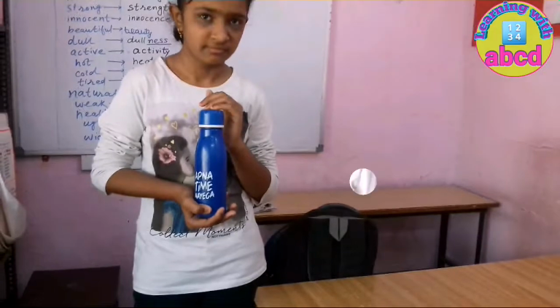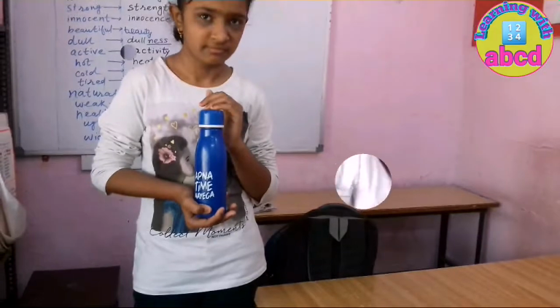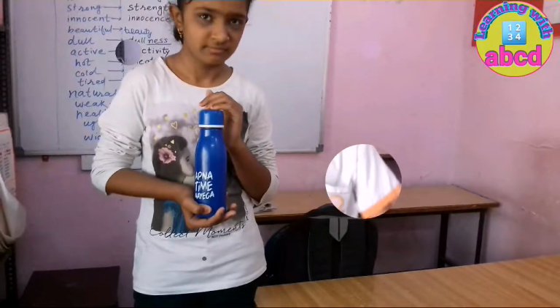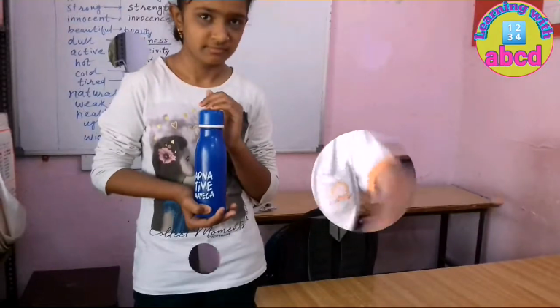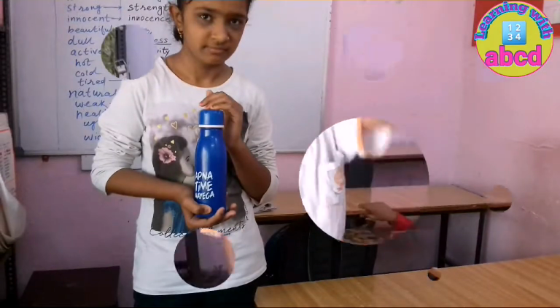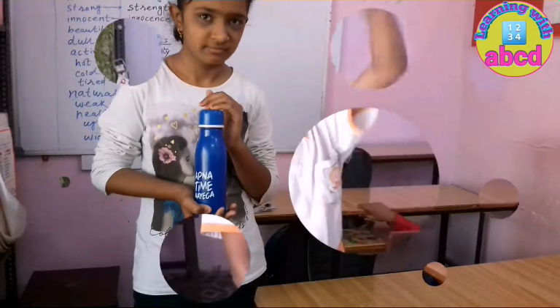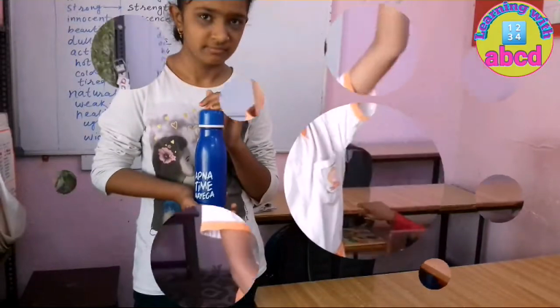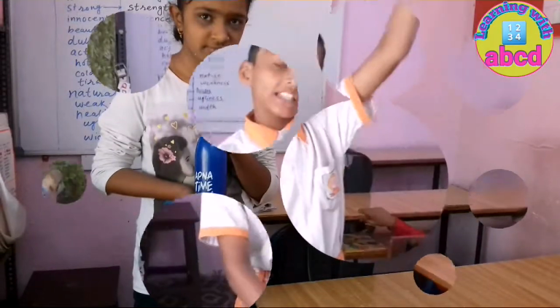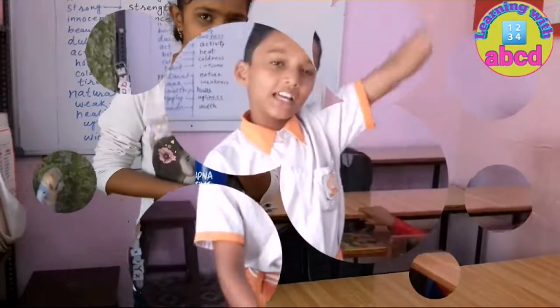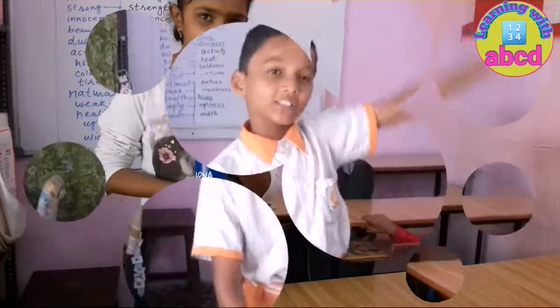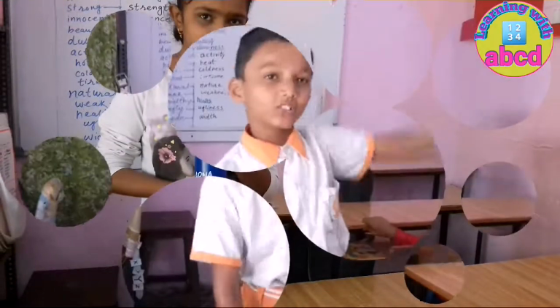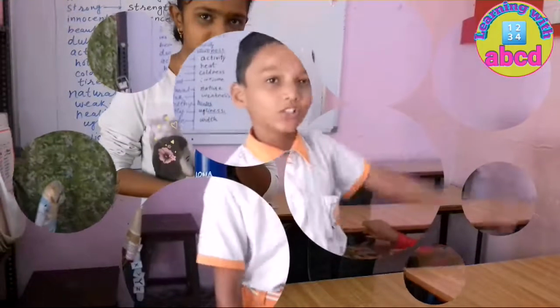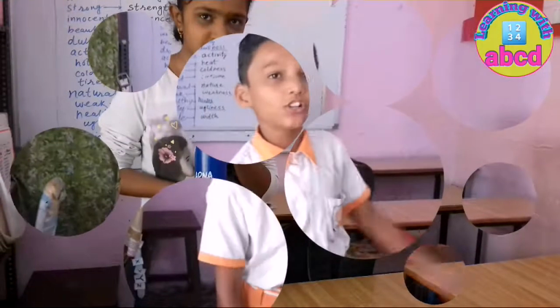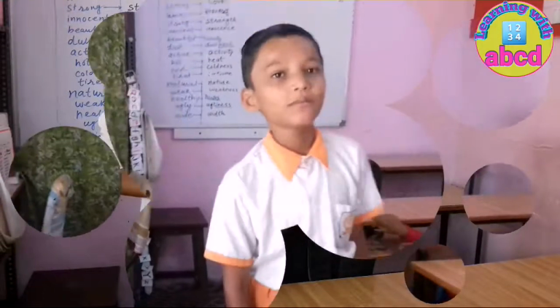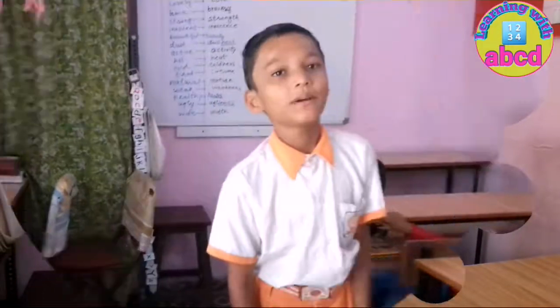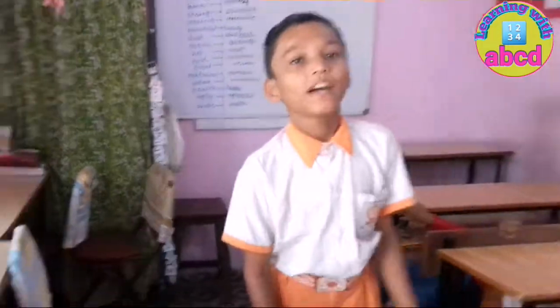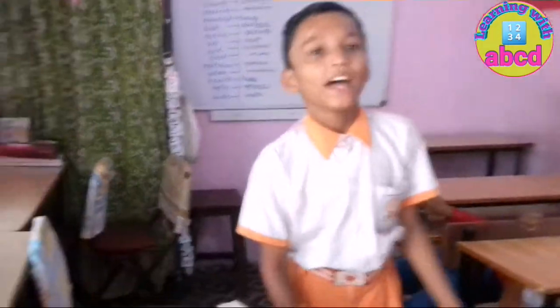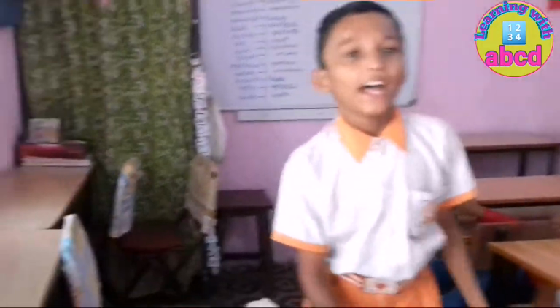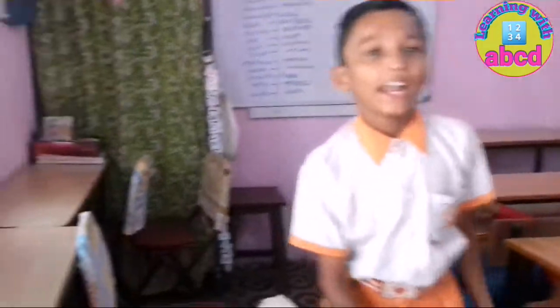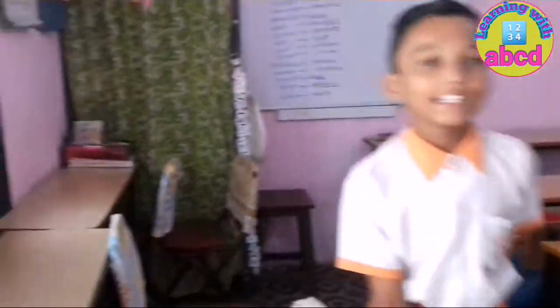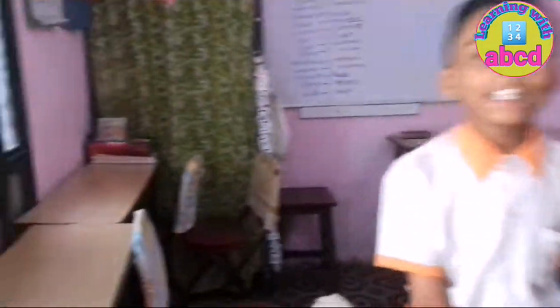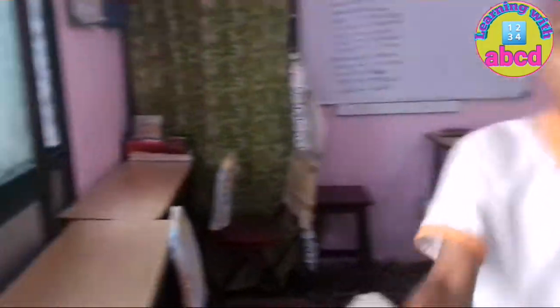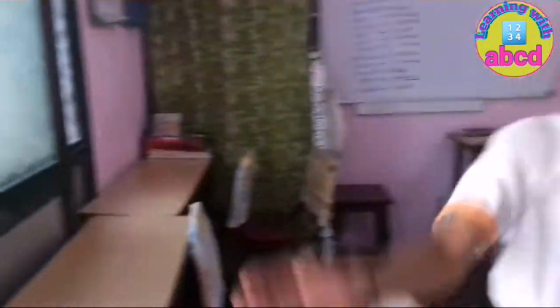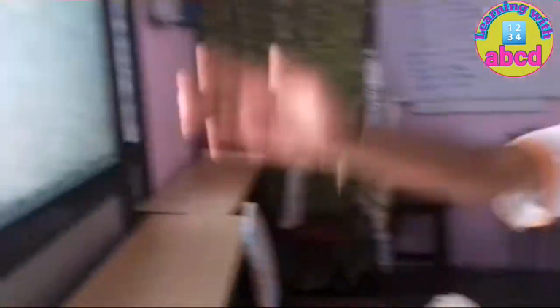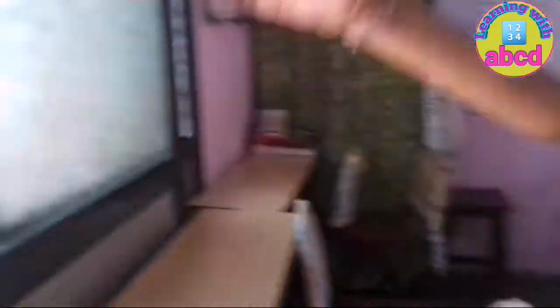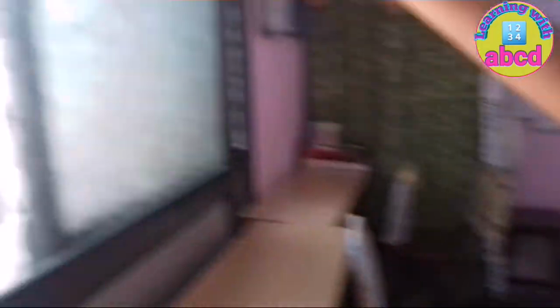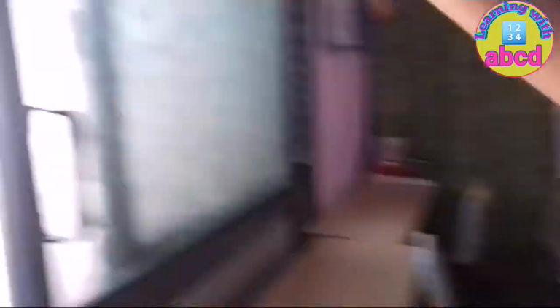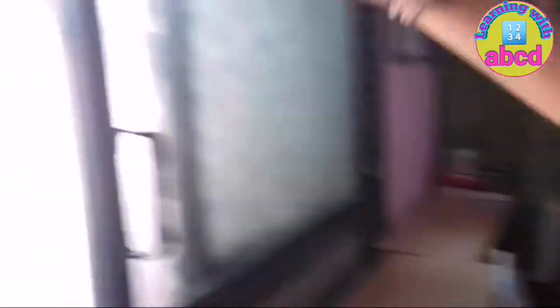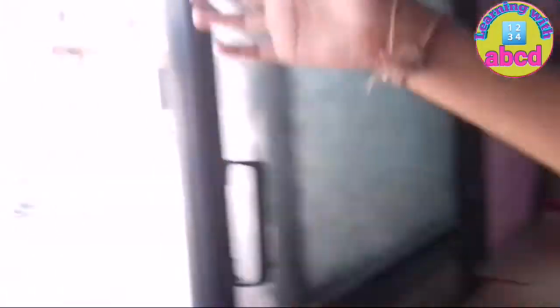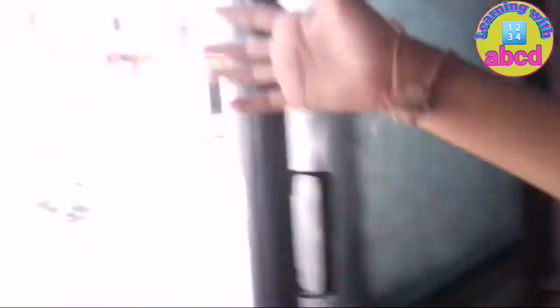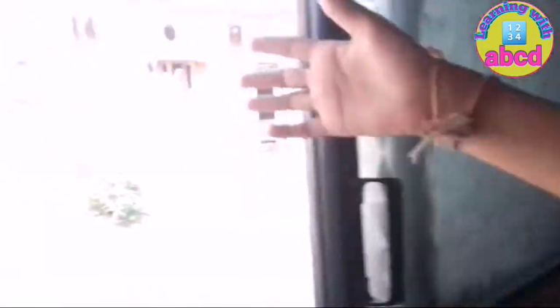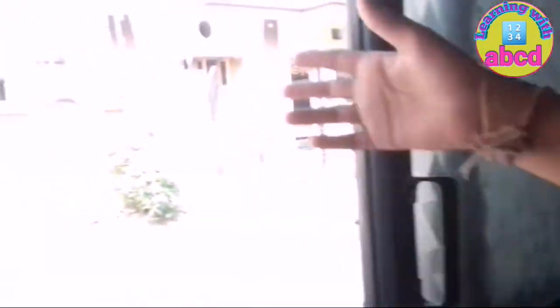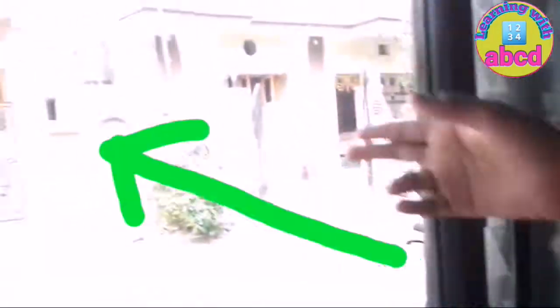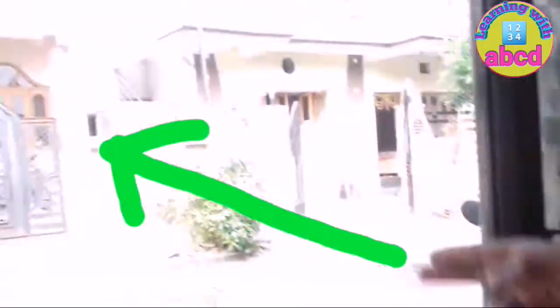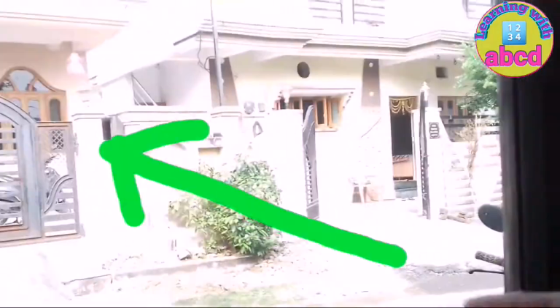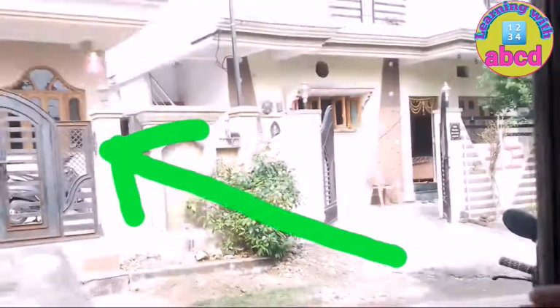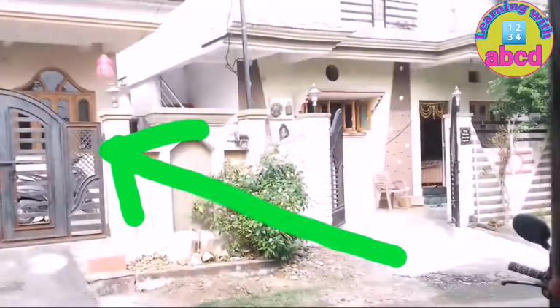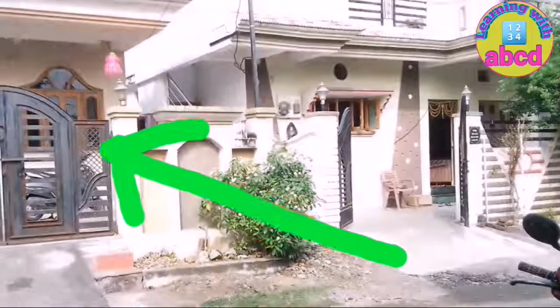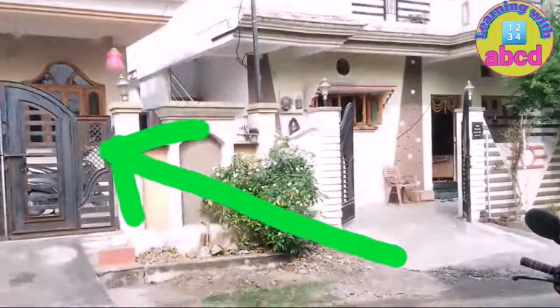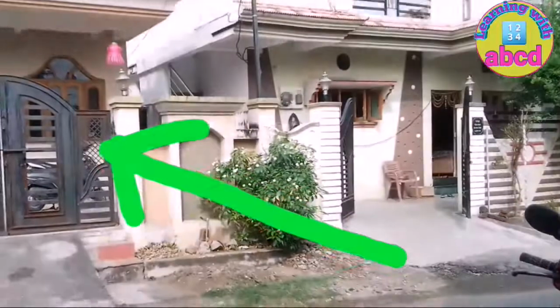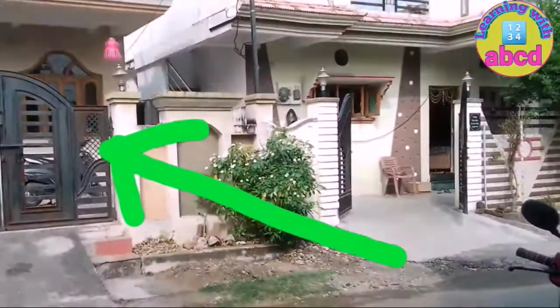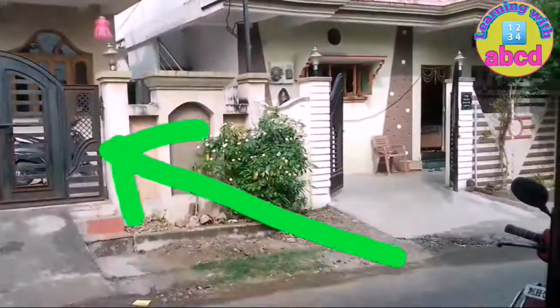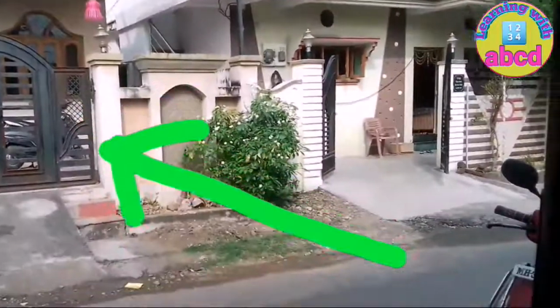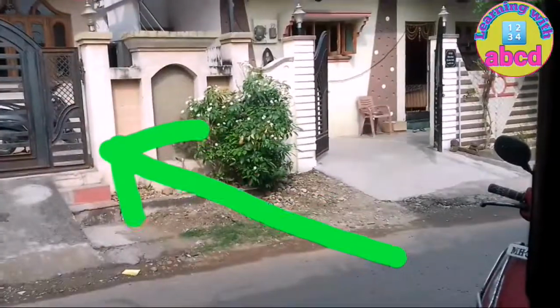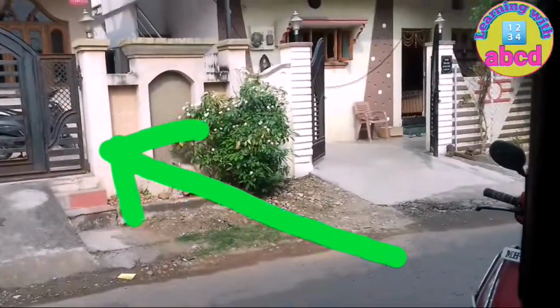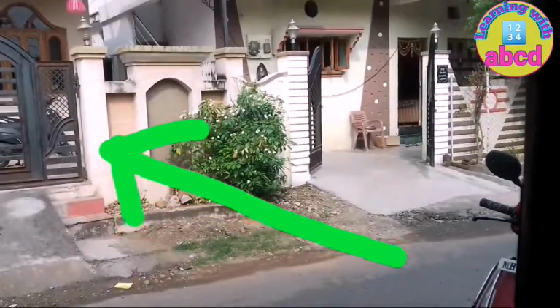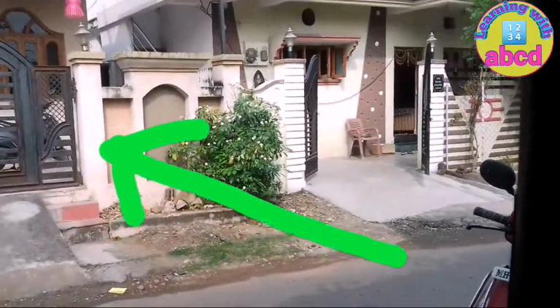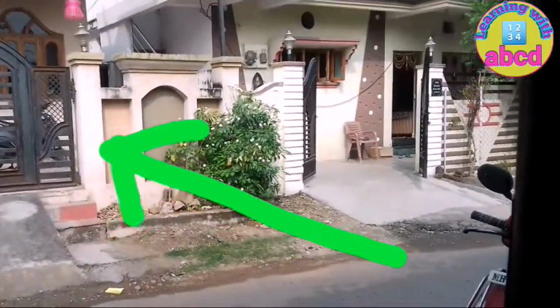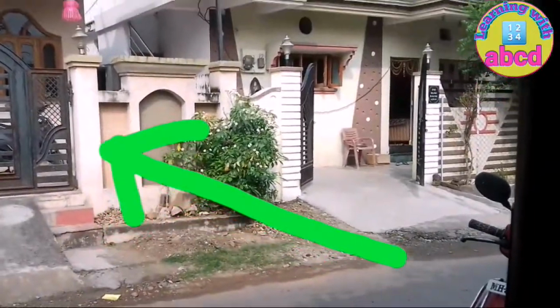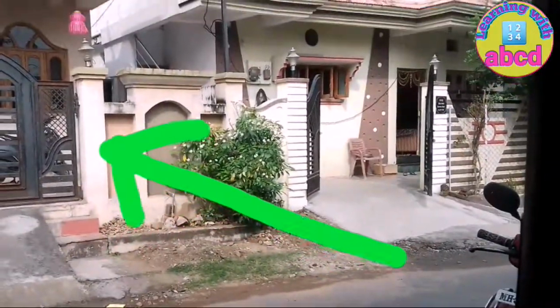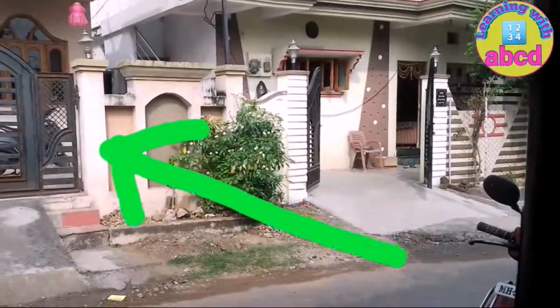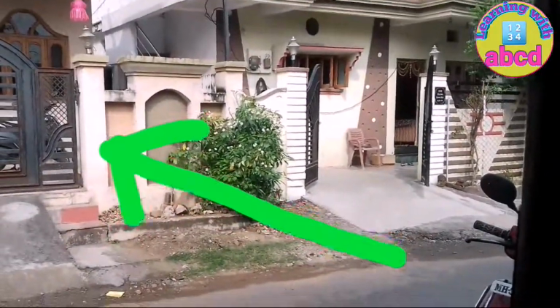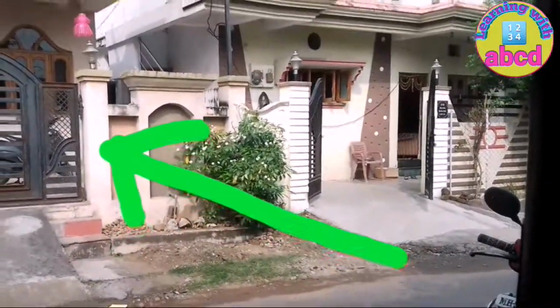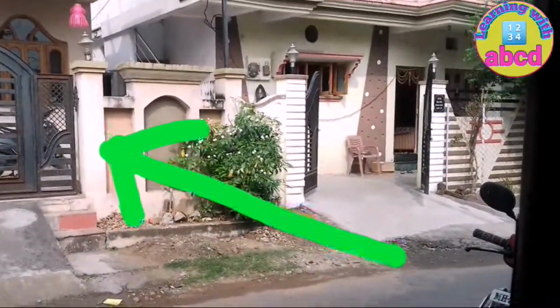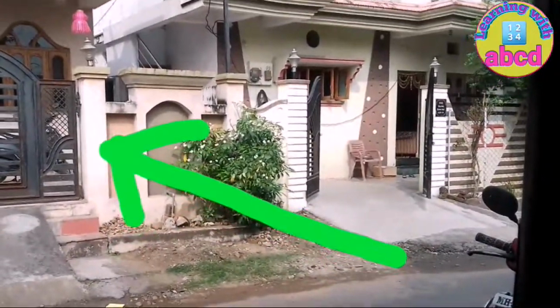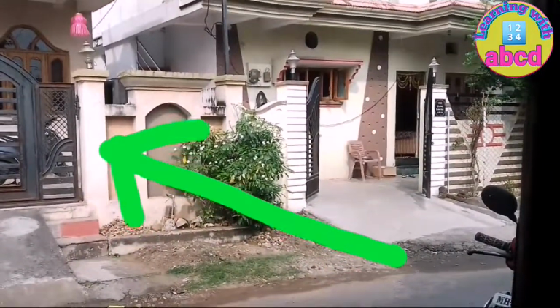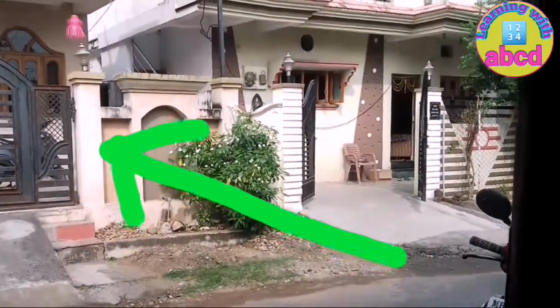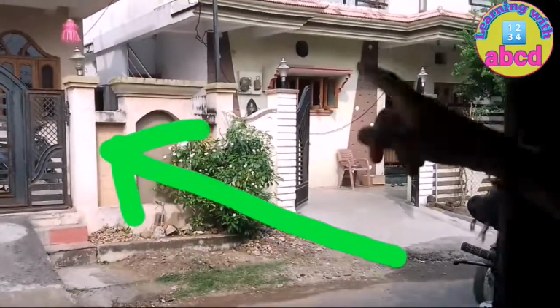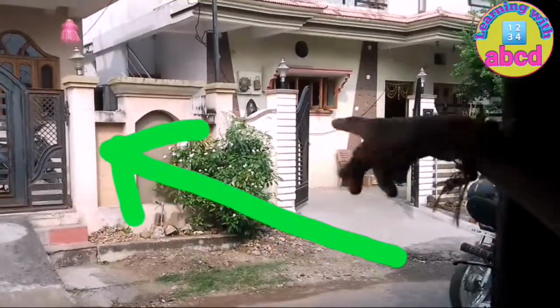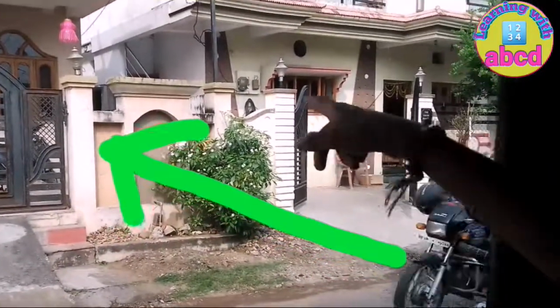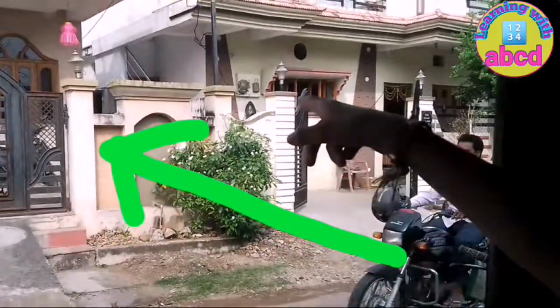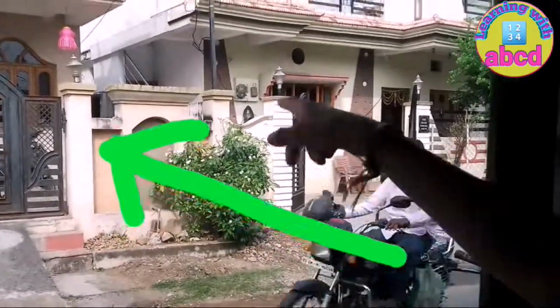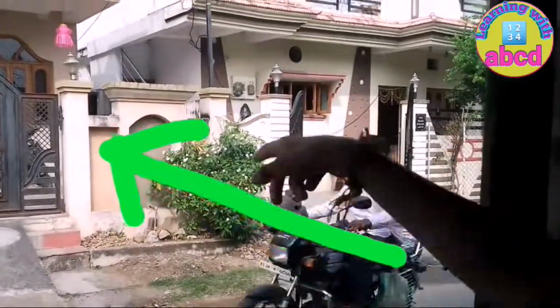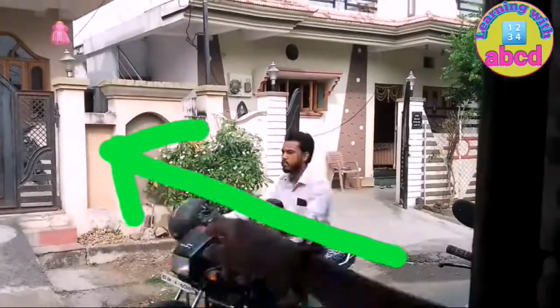This is my classroom. And that is my house.